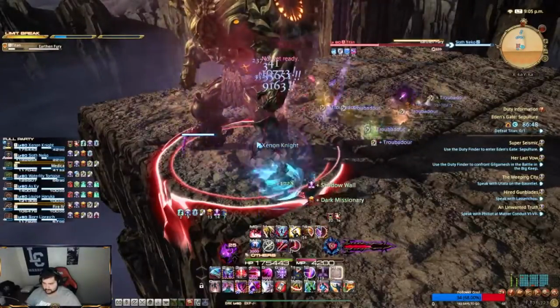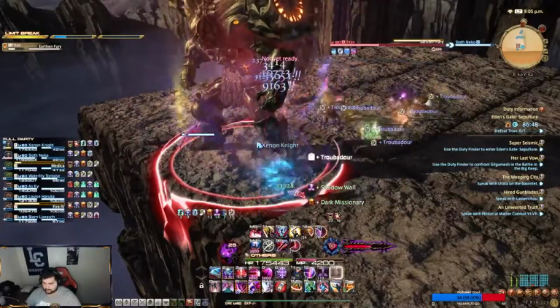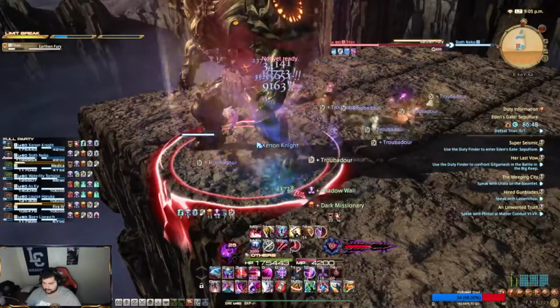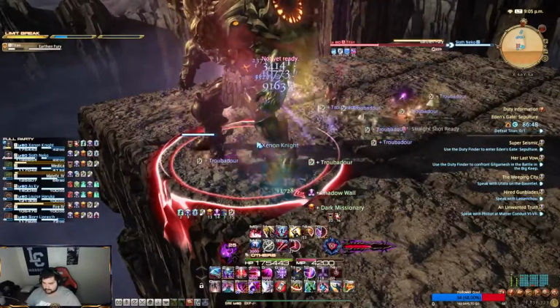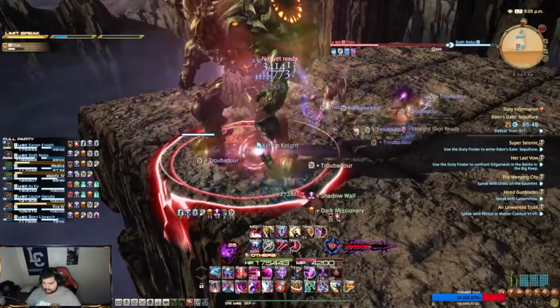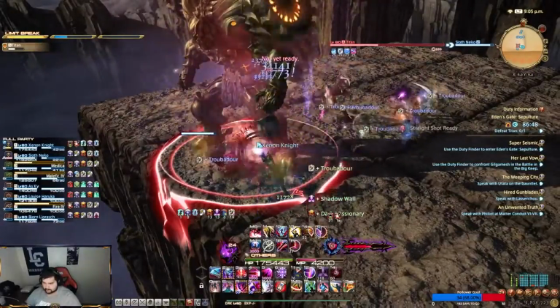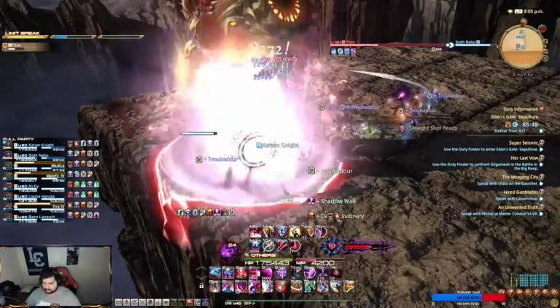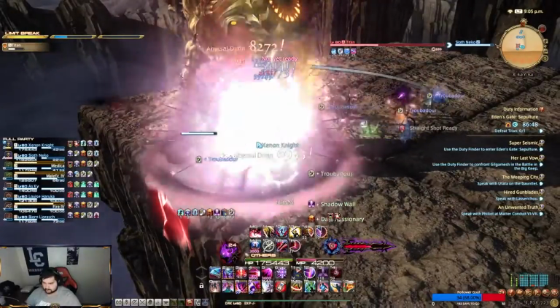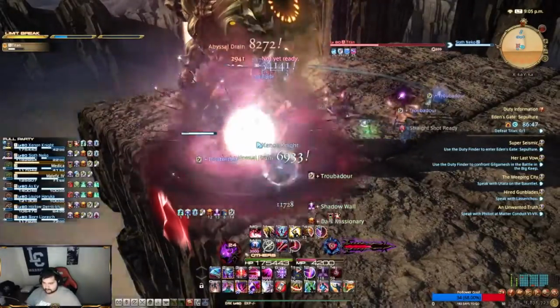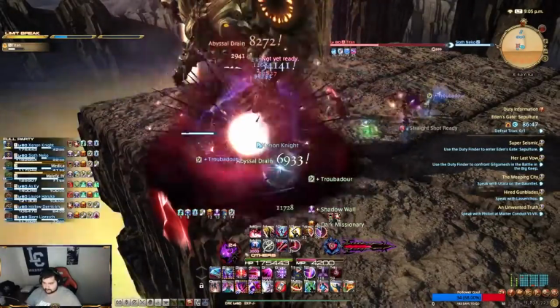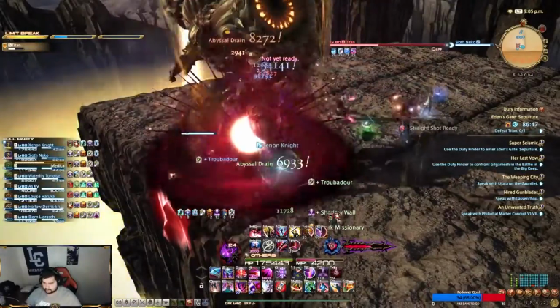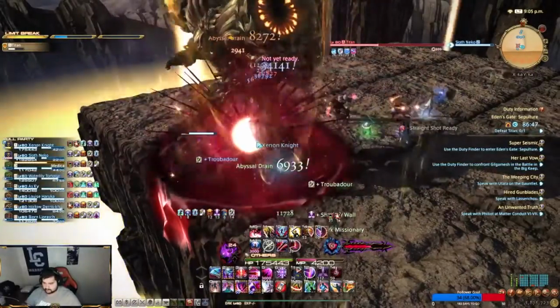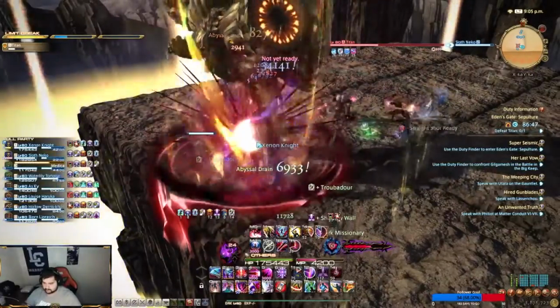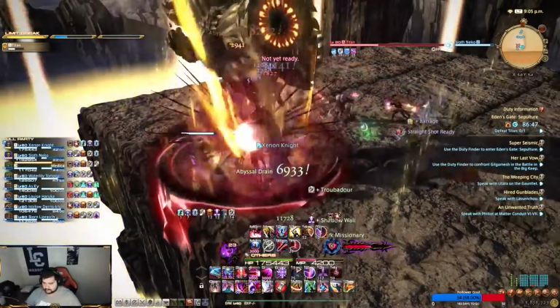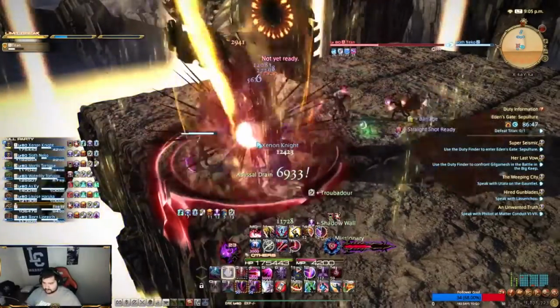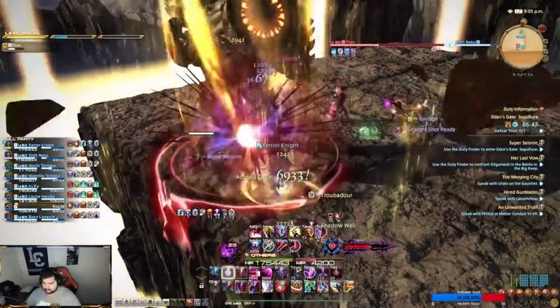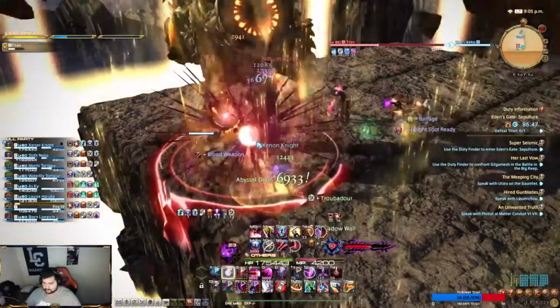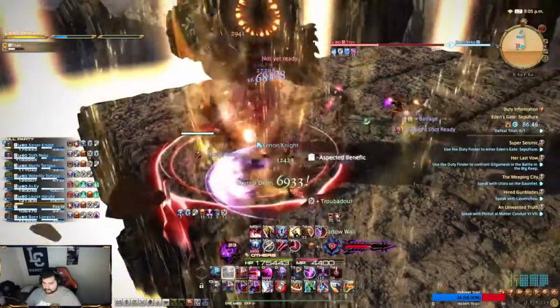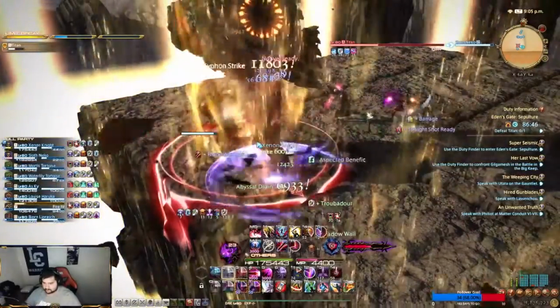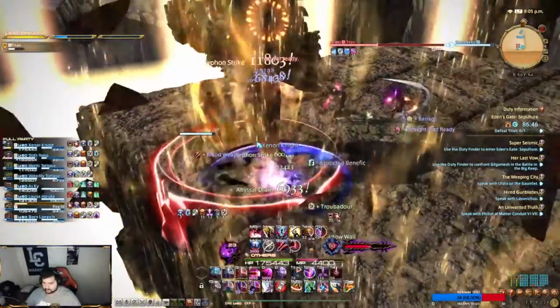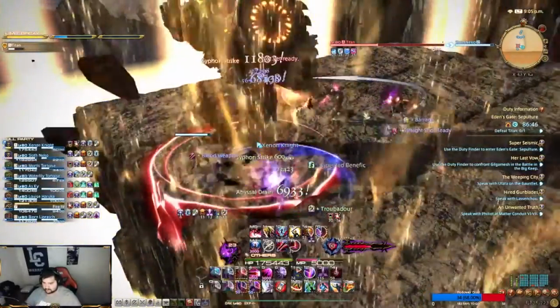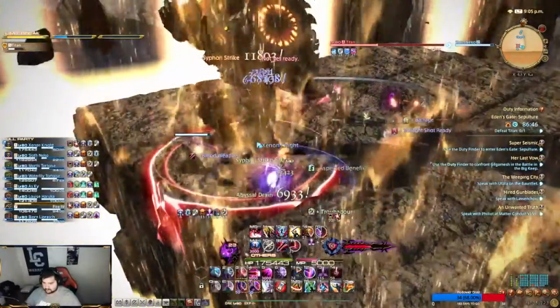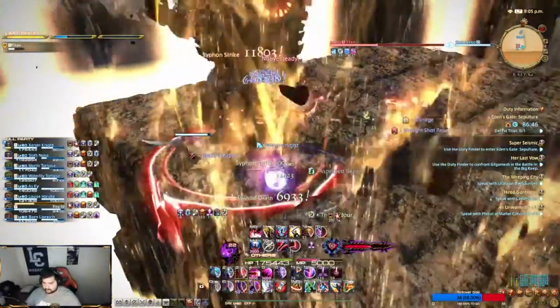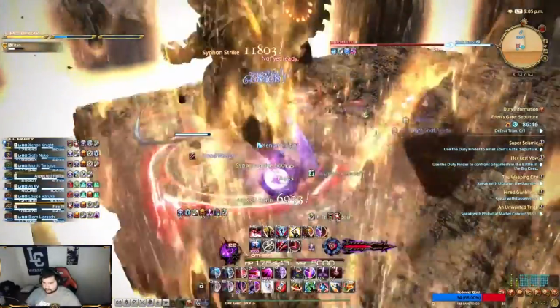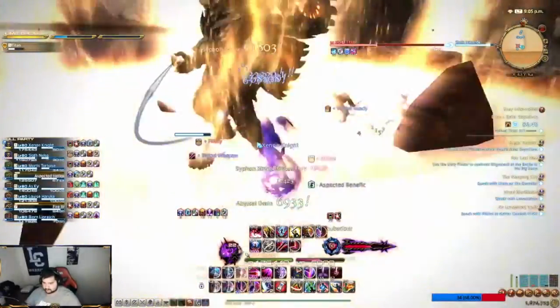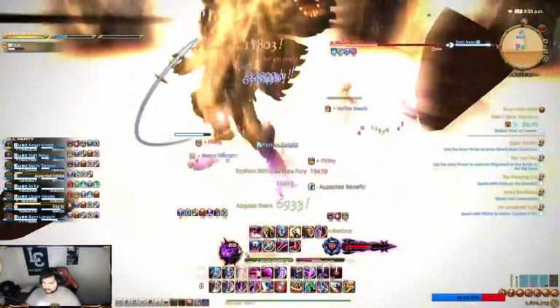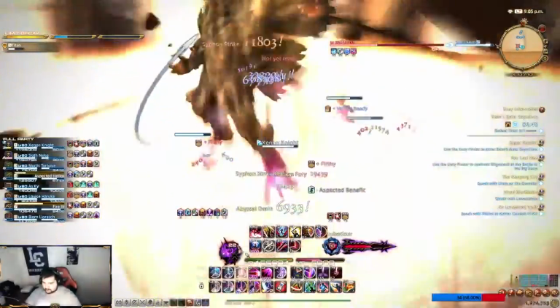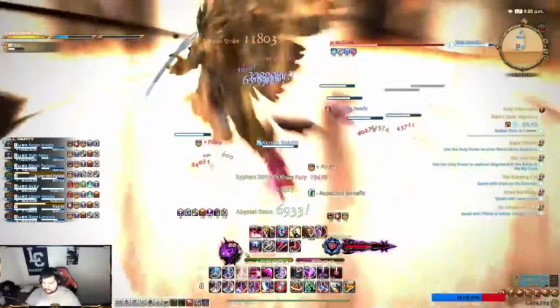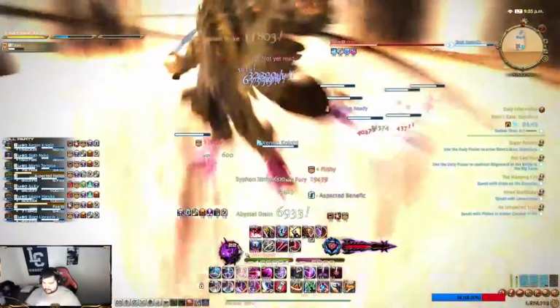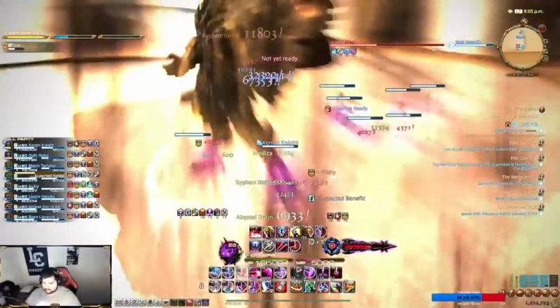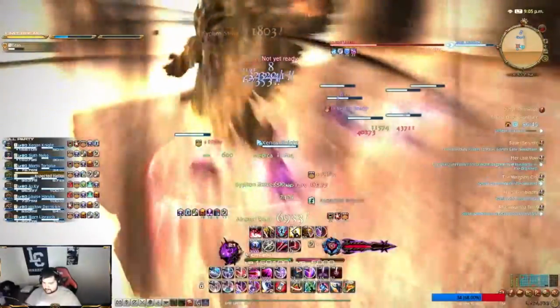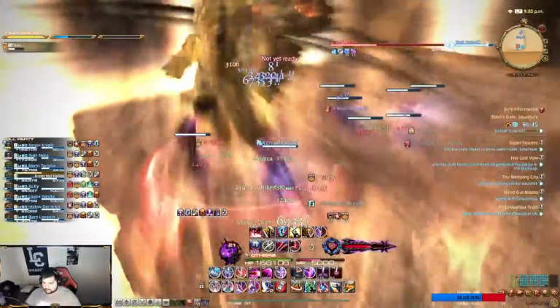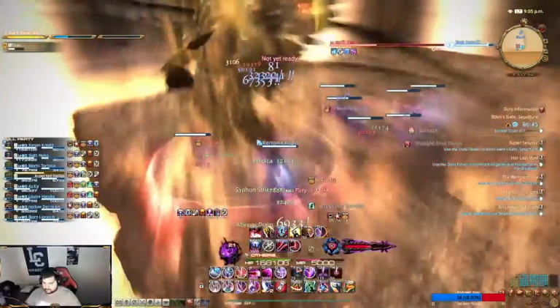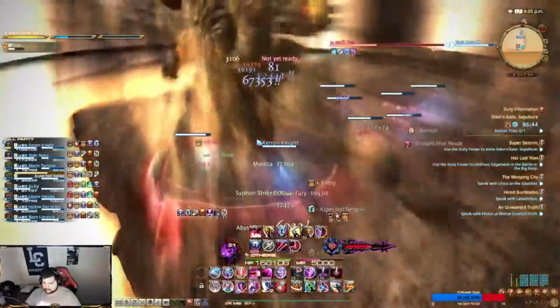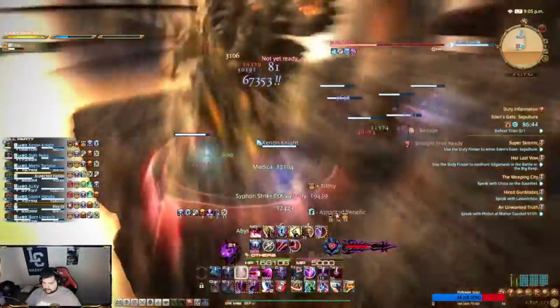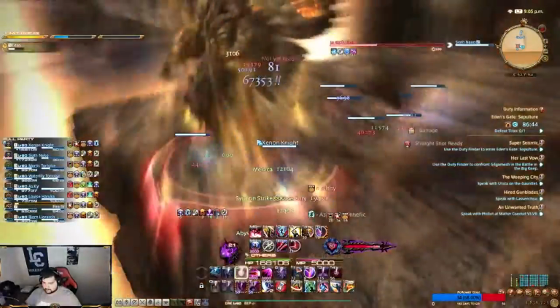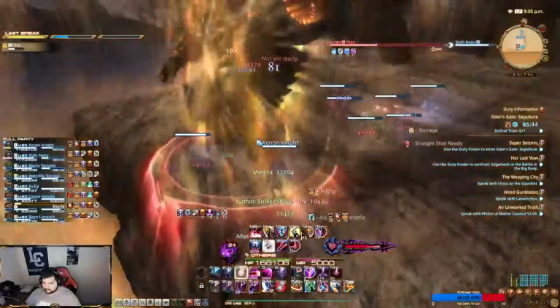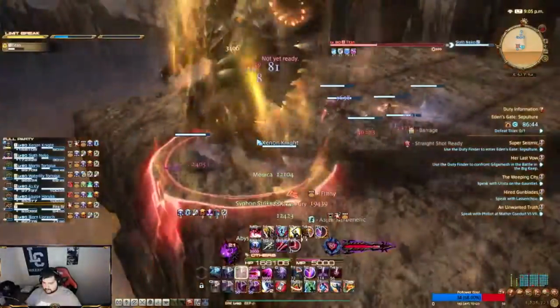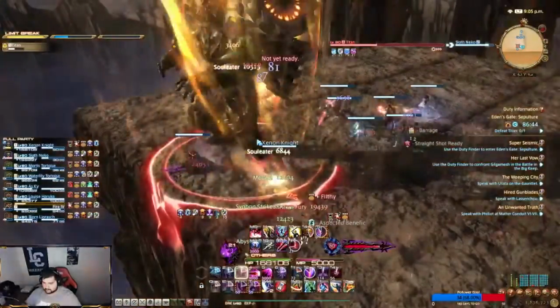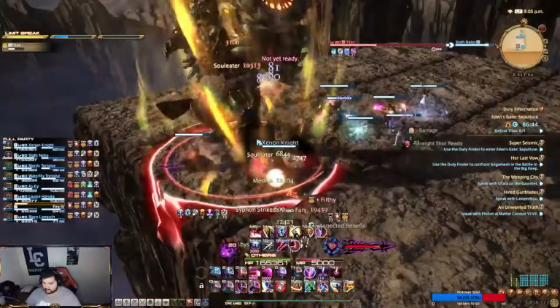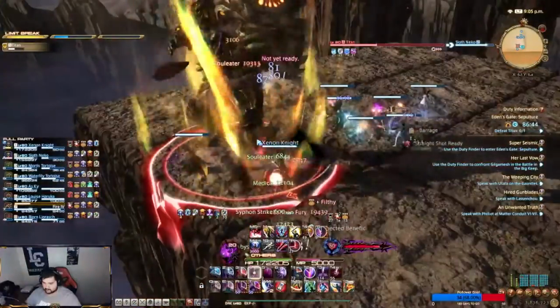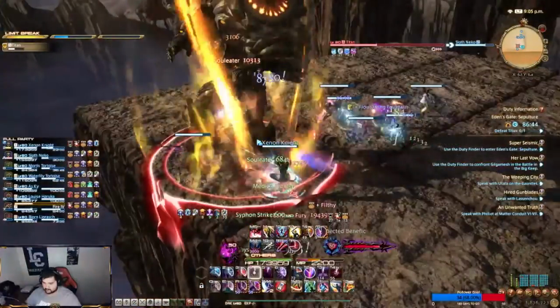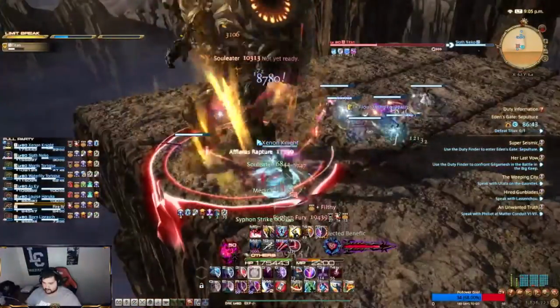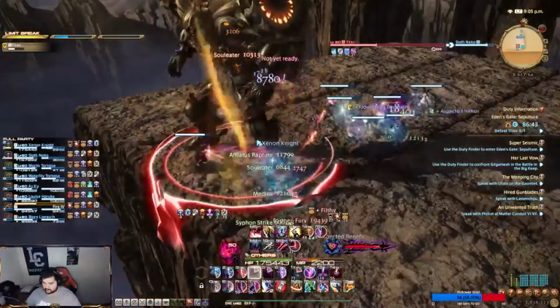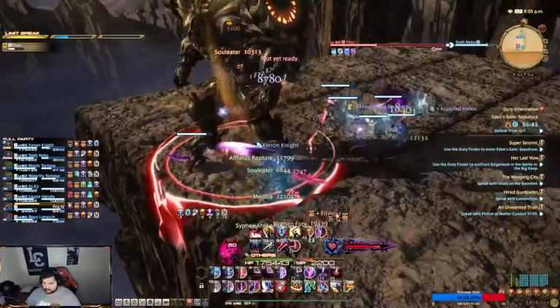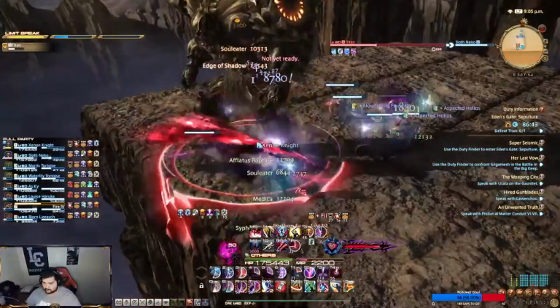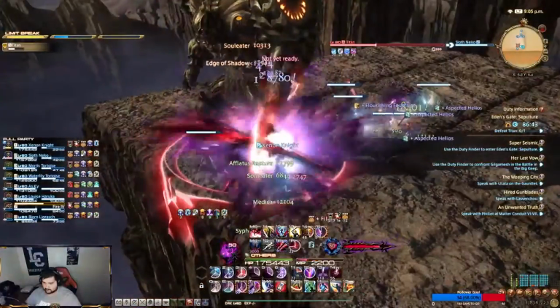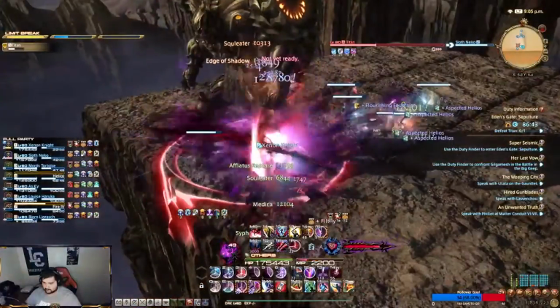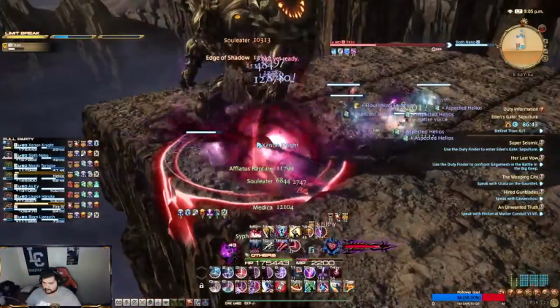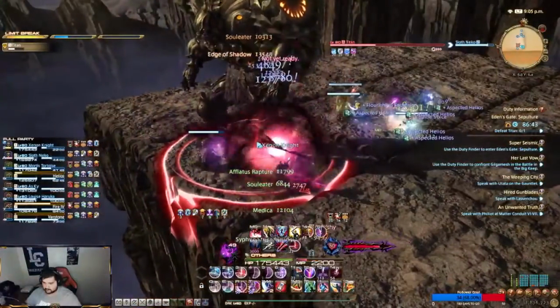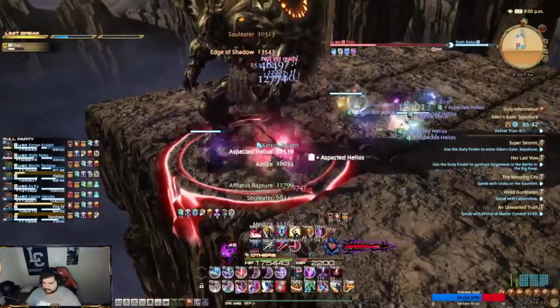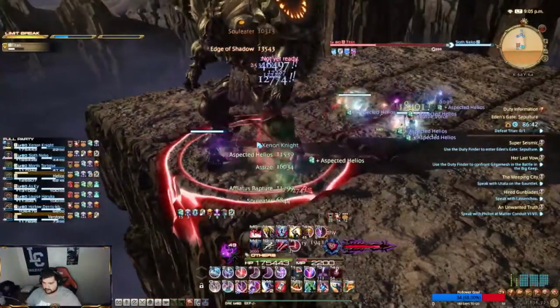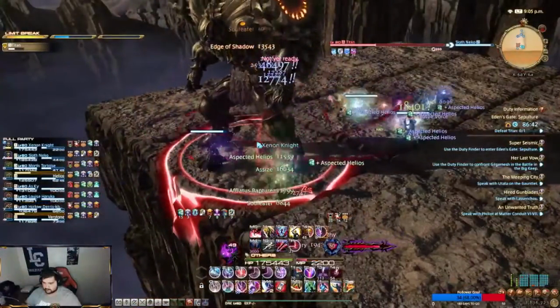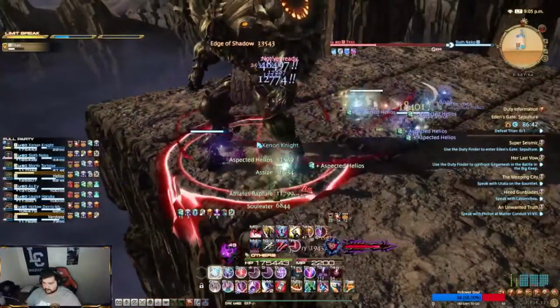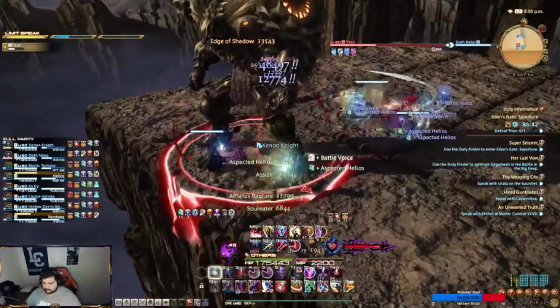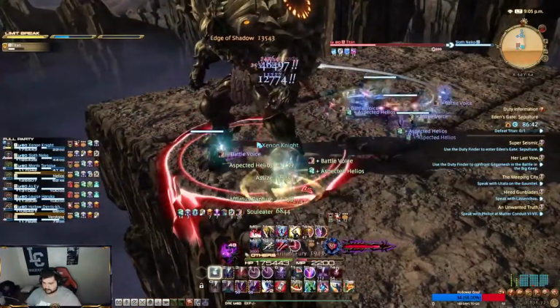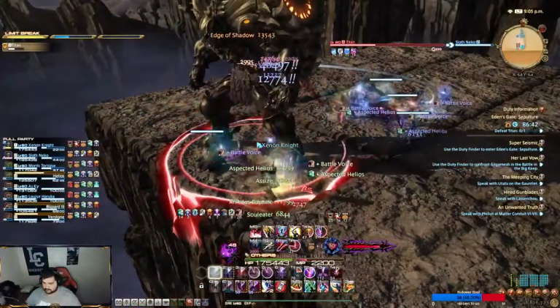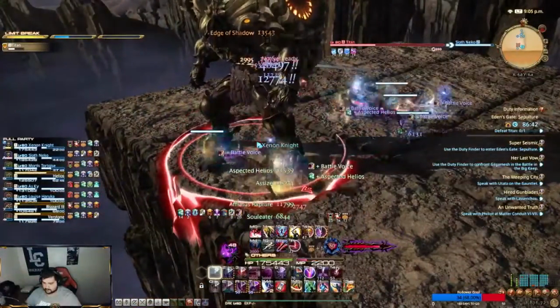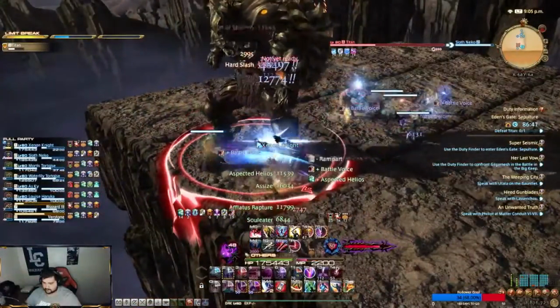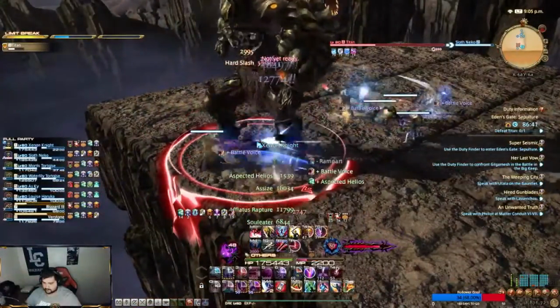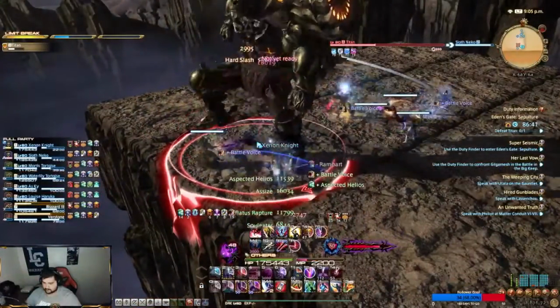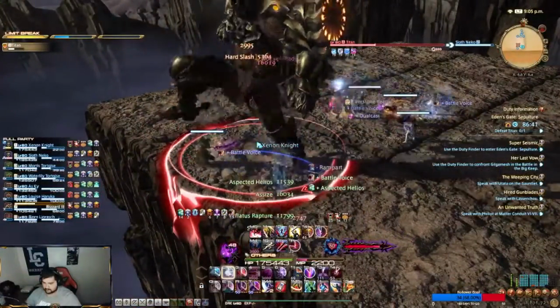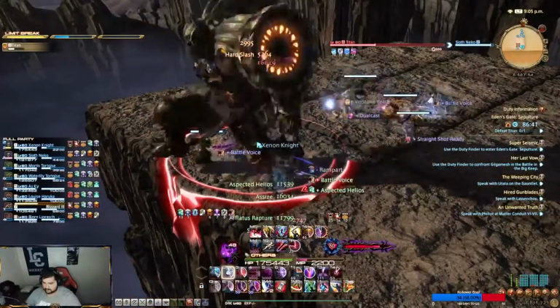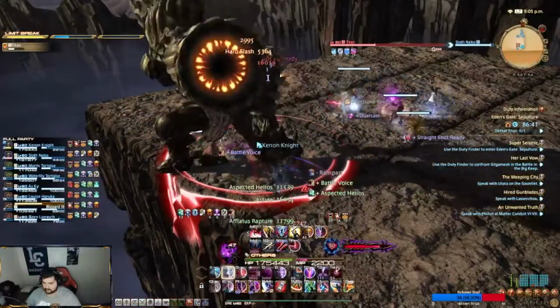Earth and Fury inflicts unavoidable room-wide AoE damage with a 15-second DoT on everyone. Just heal through it and you should be fine.